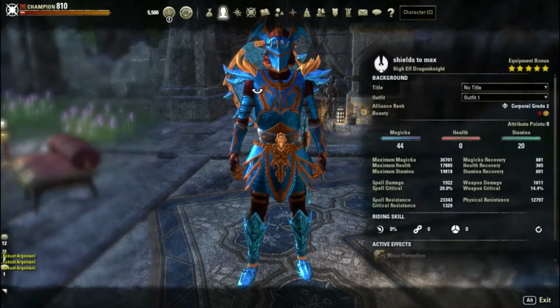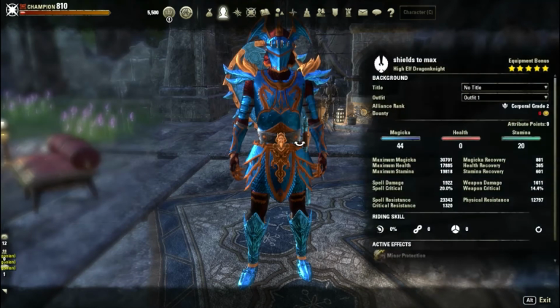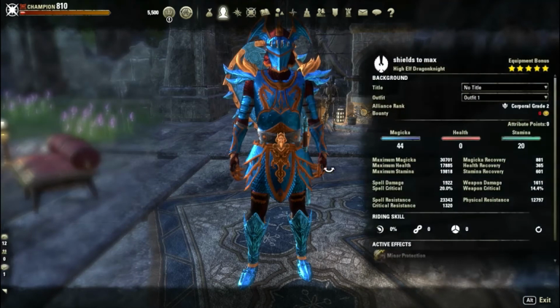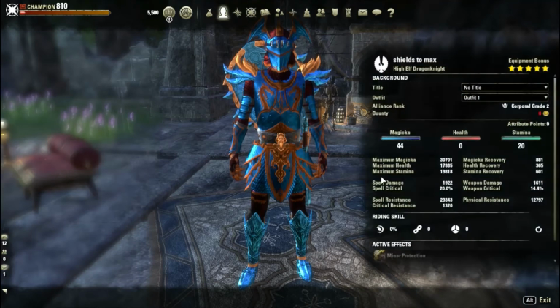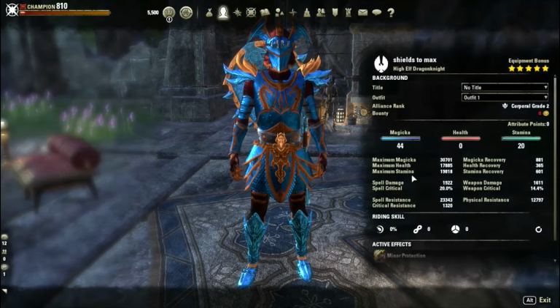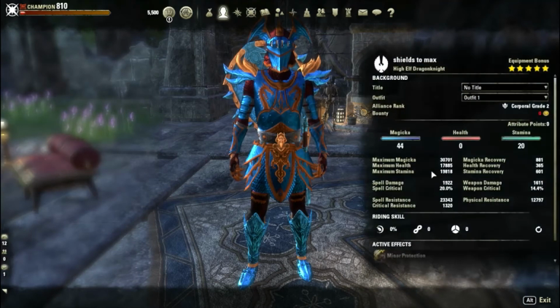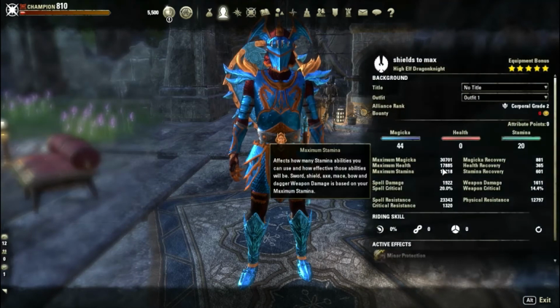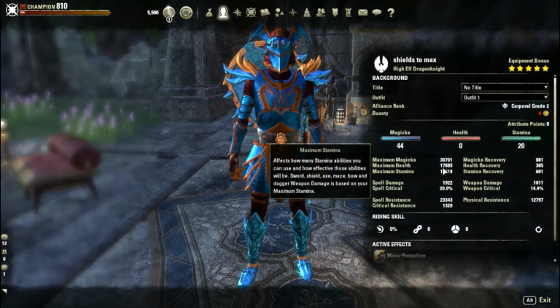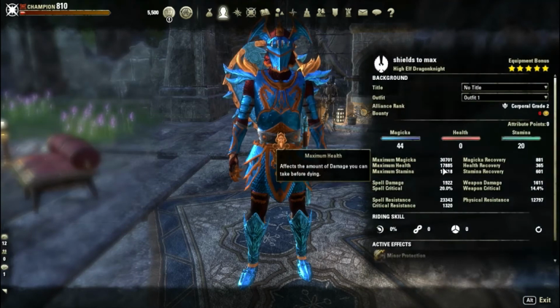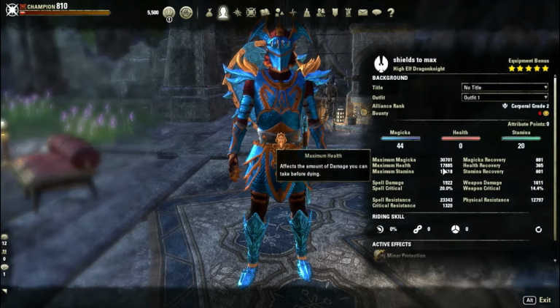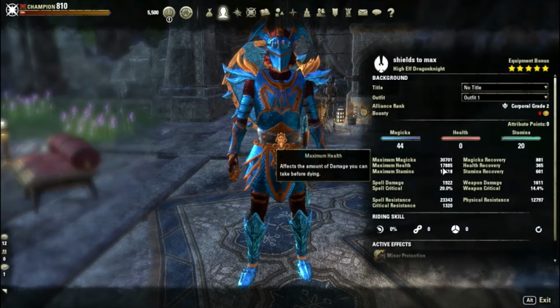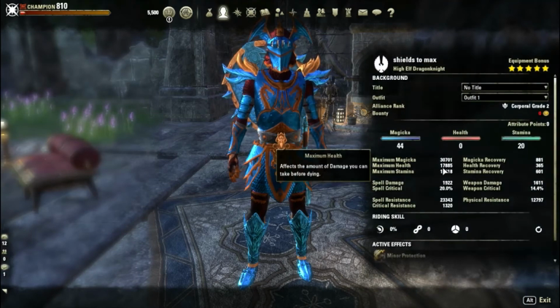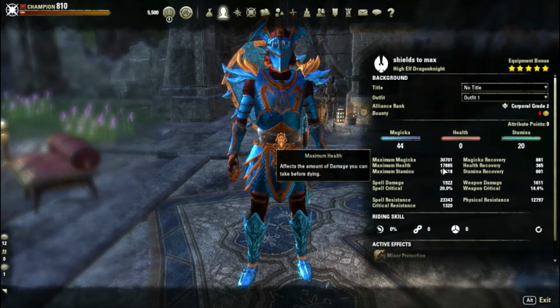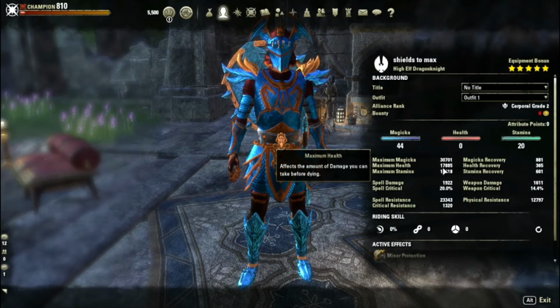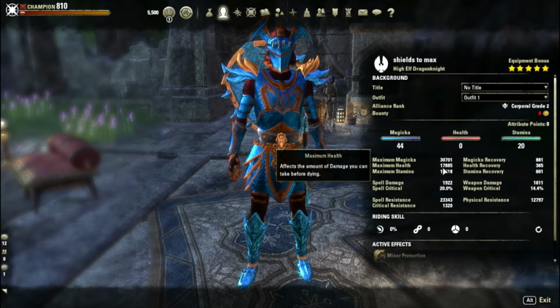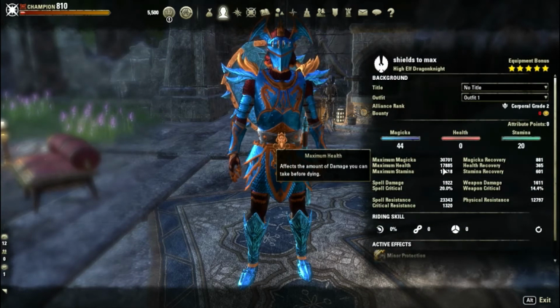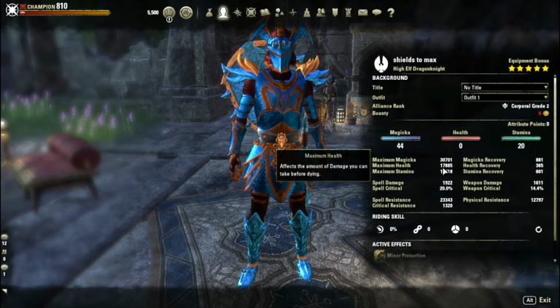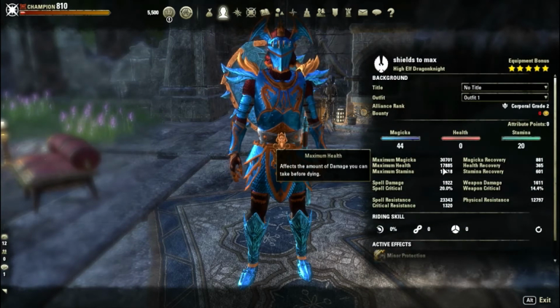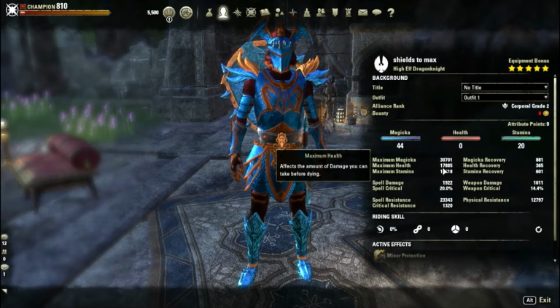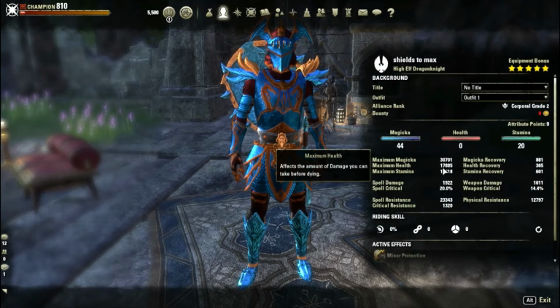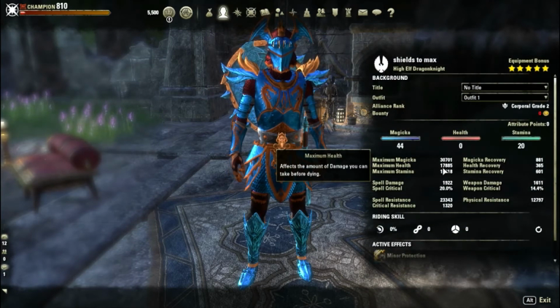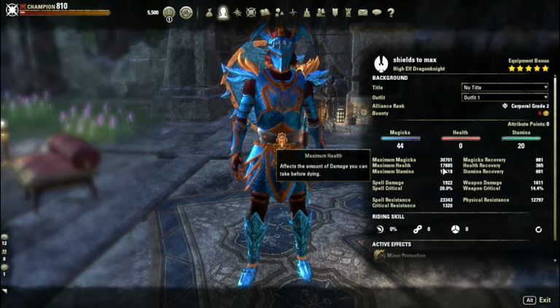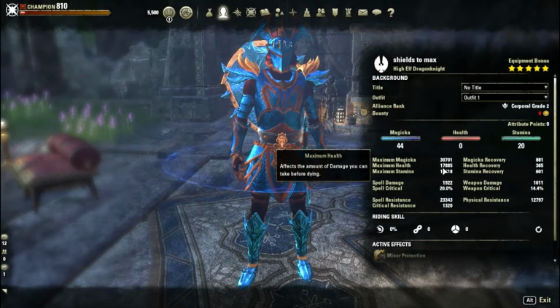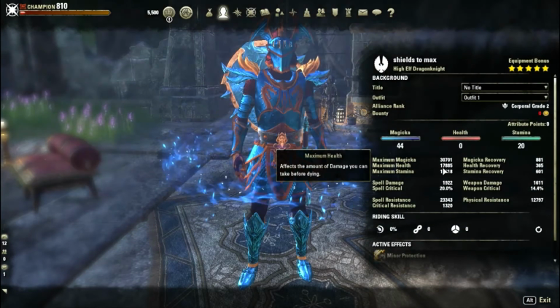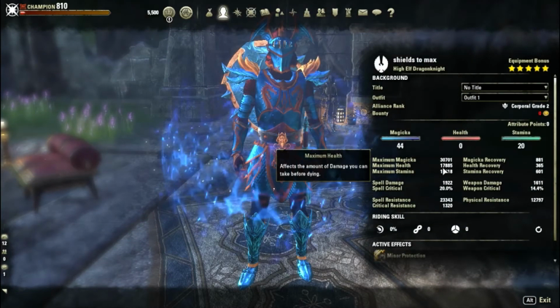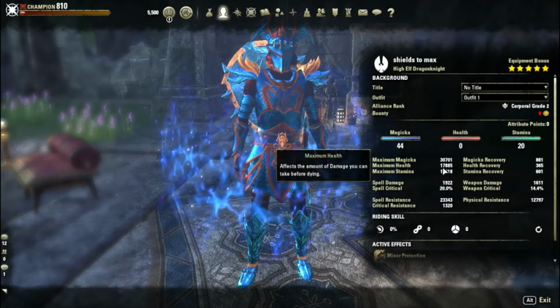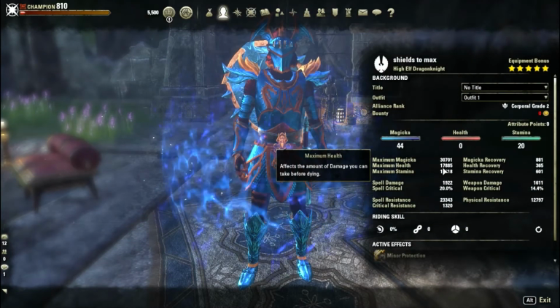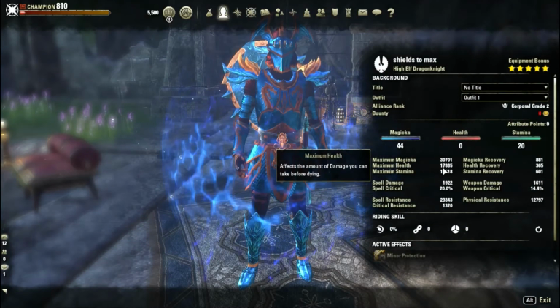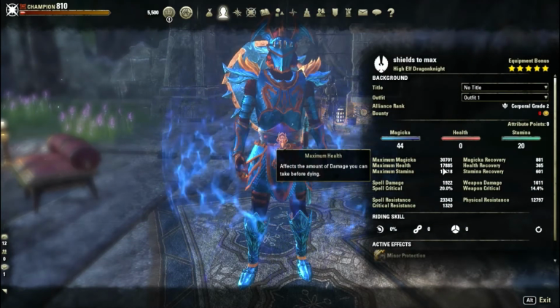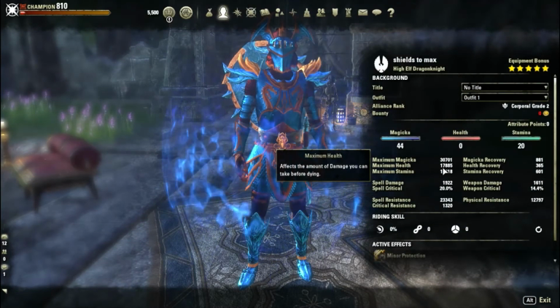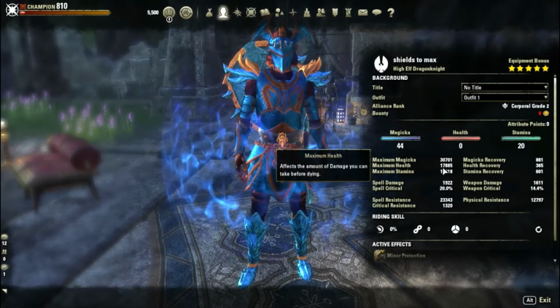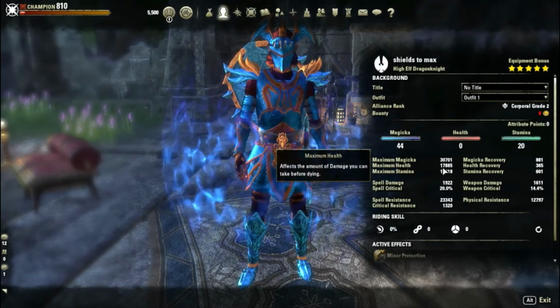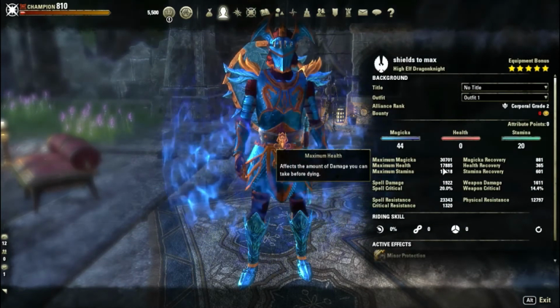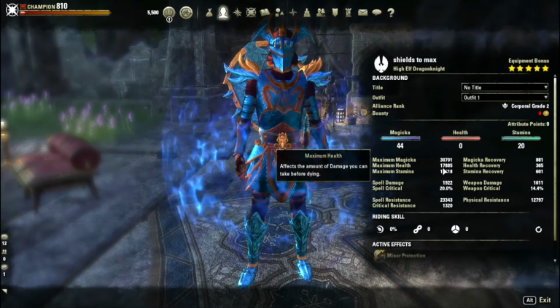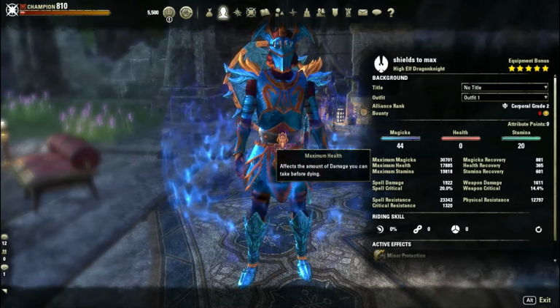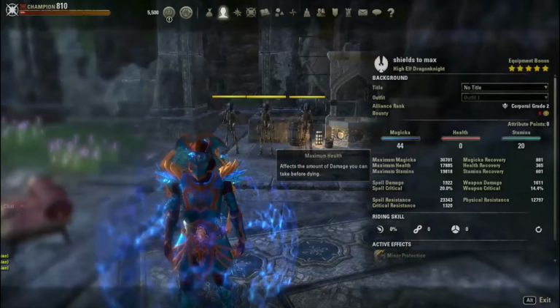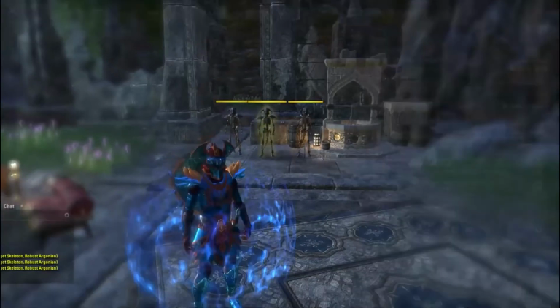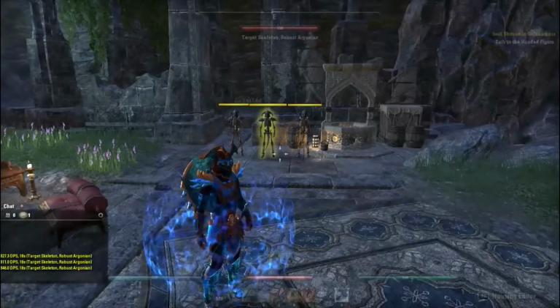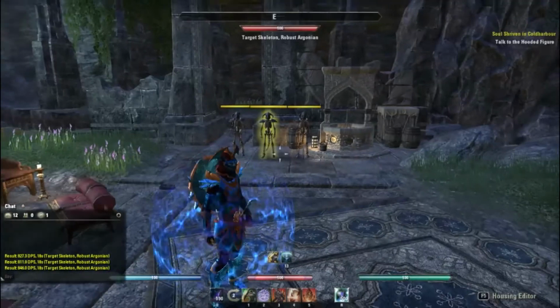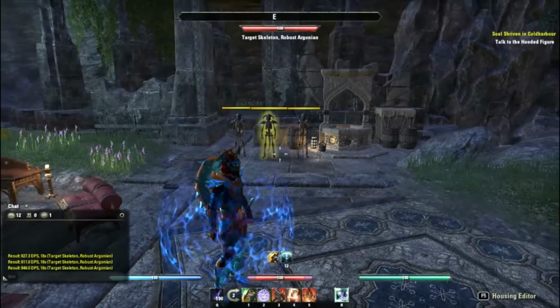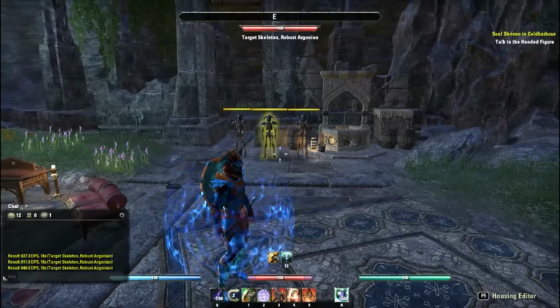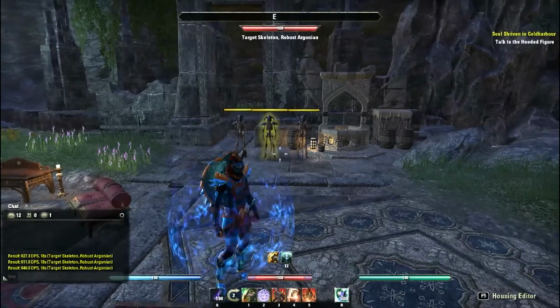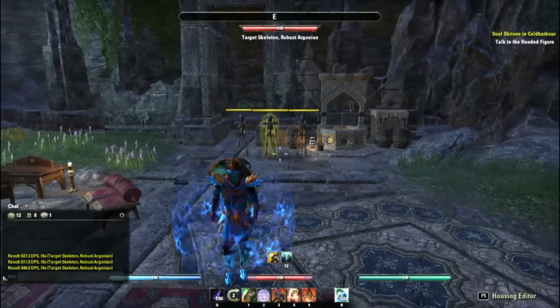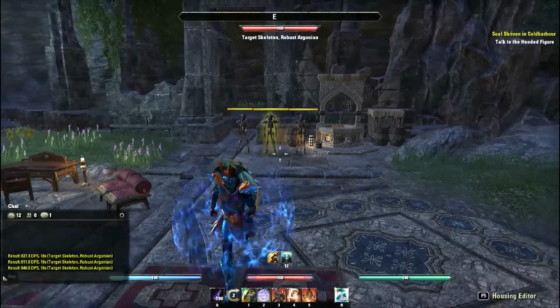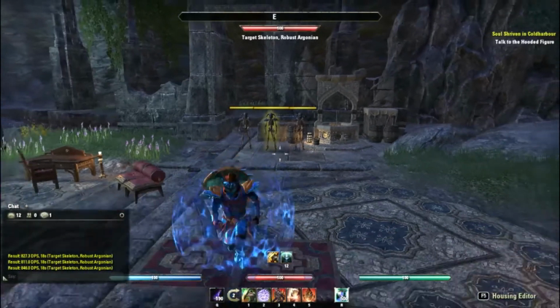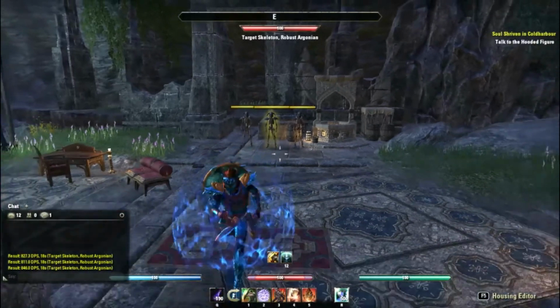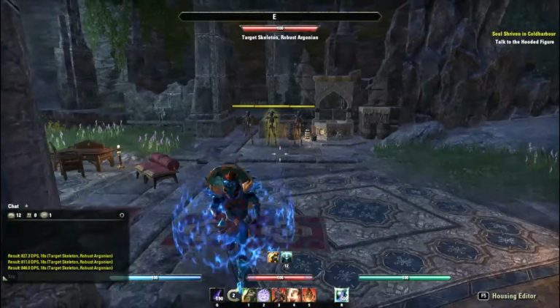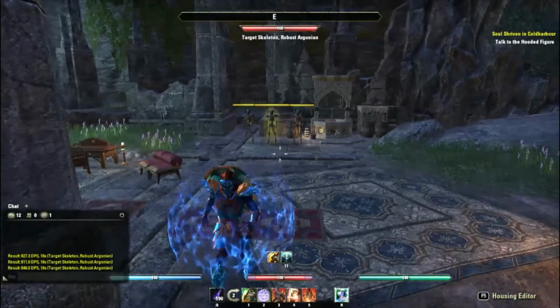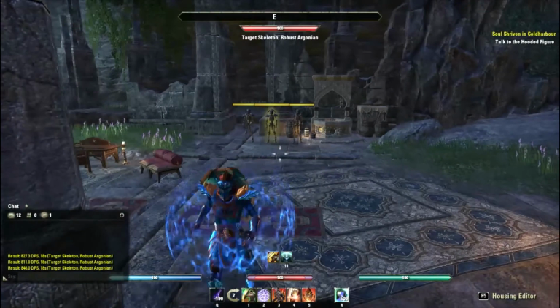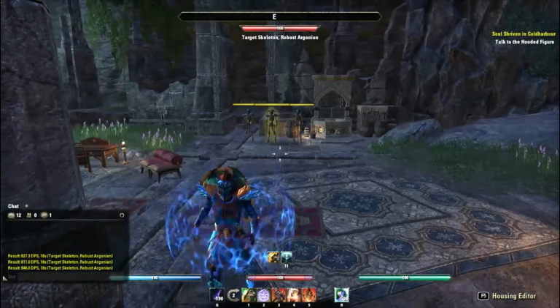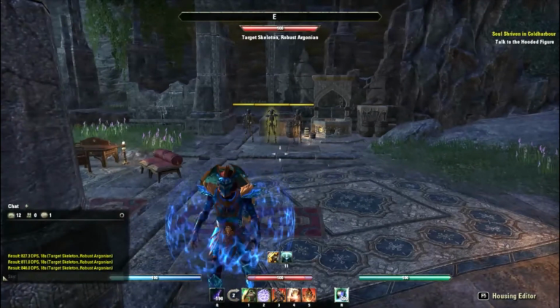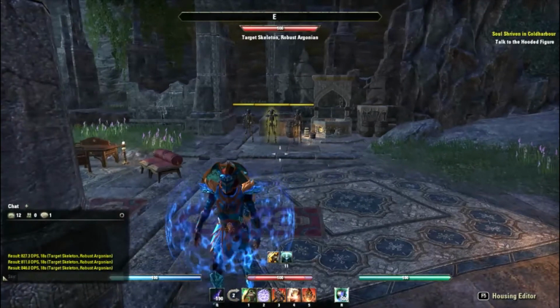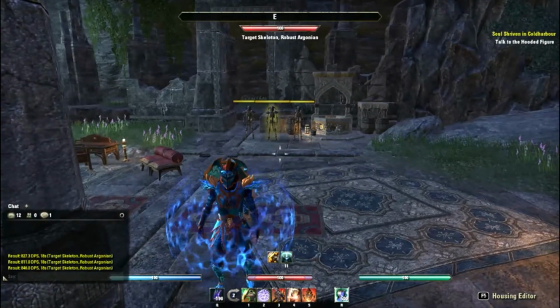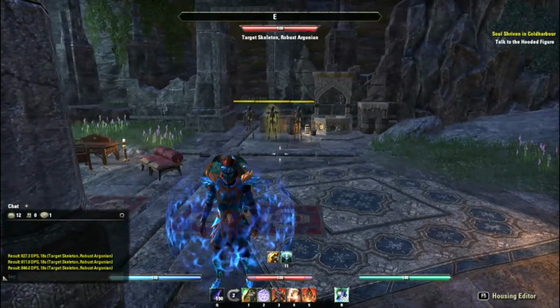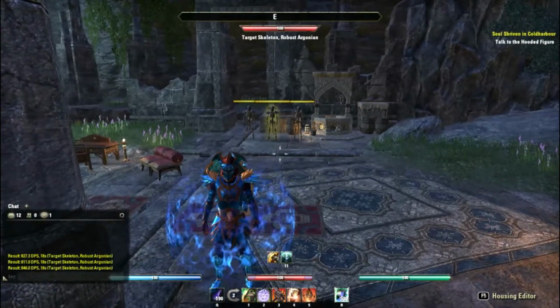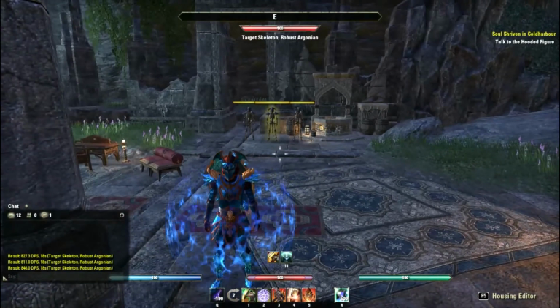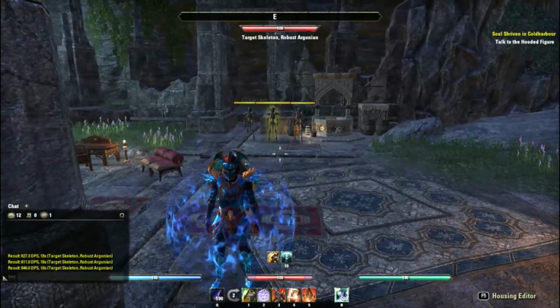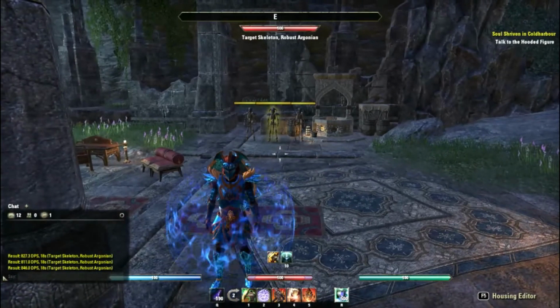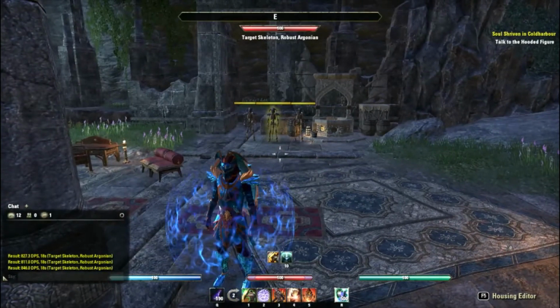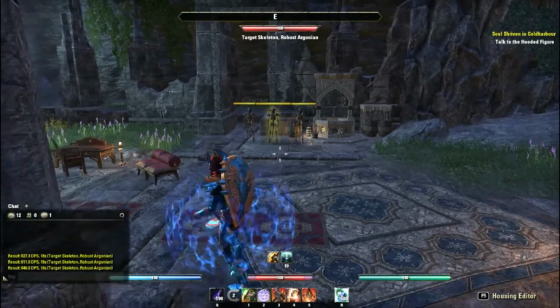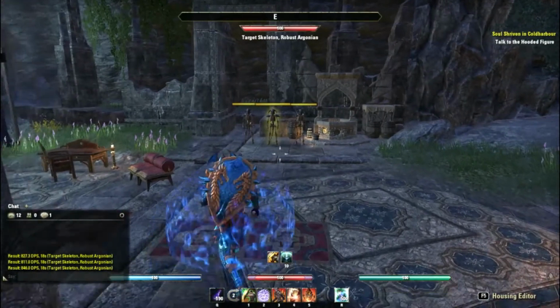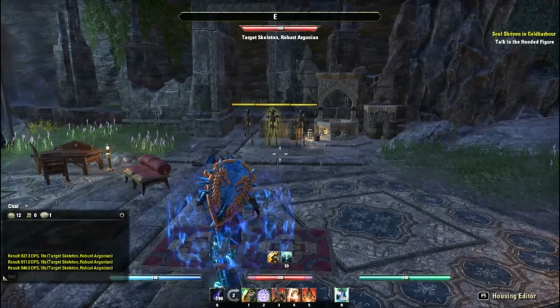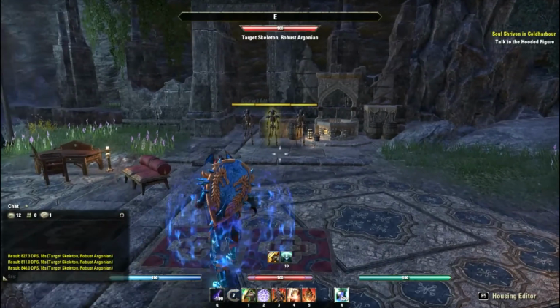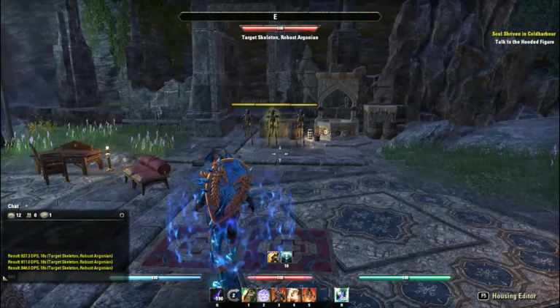That should add up to 16 damage shields in total, which is ridiculous. I can cover my health bar about three times over with the amount of damage shields I'm using. Let's take a look.